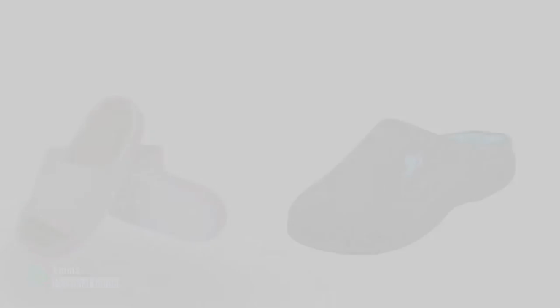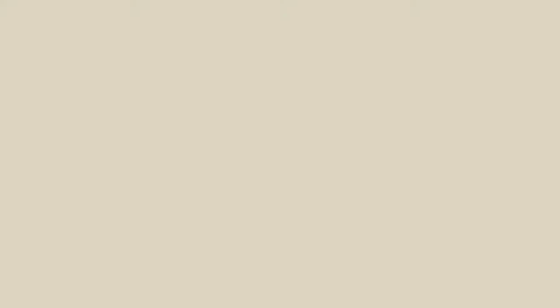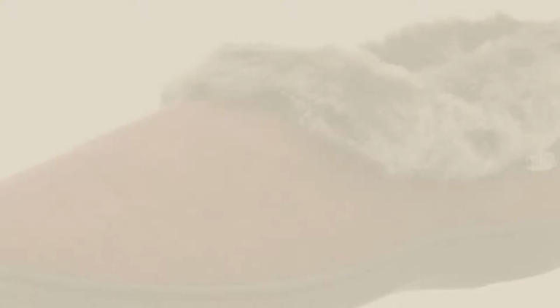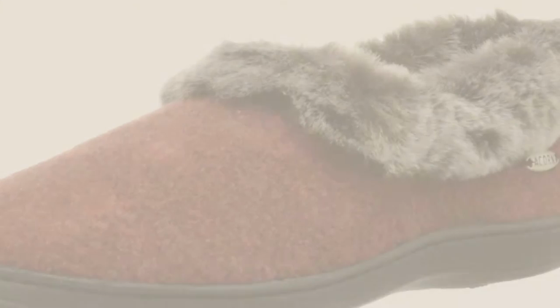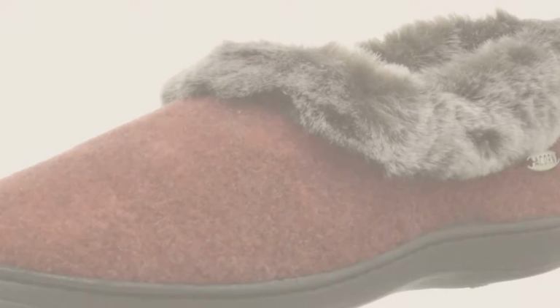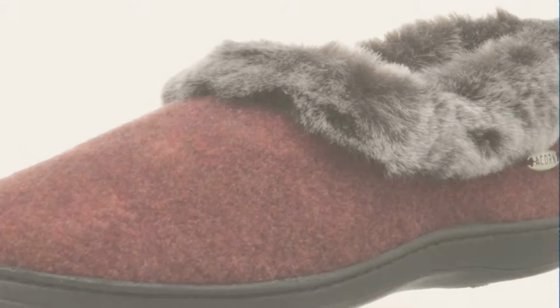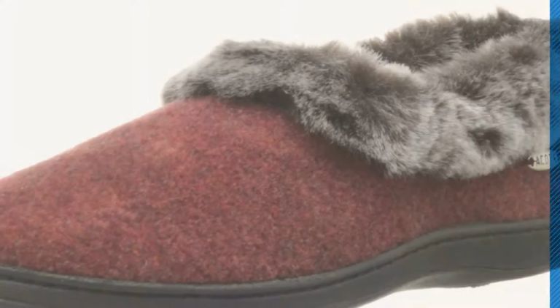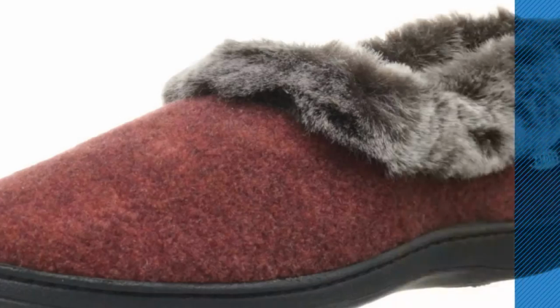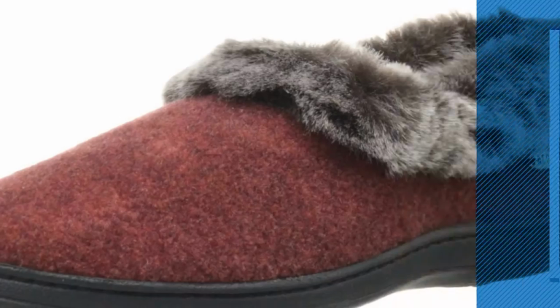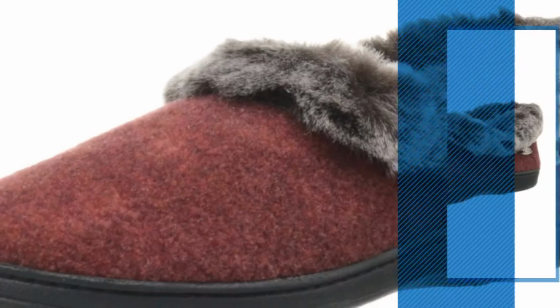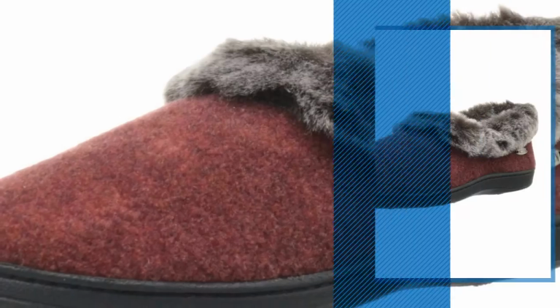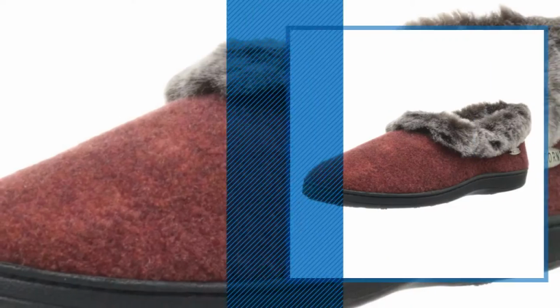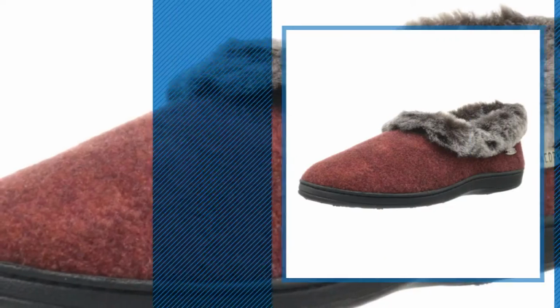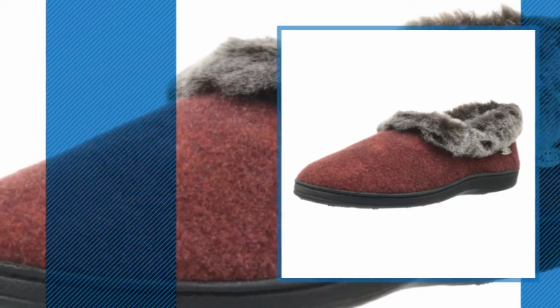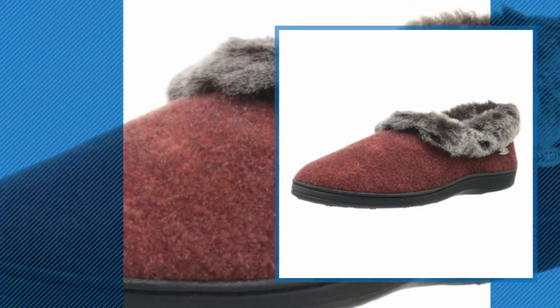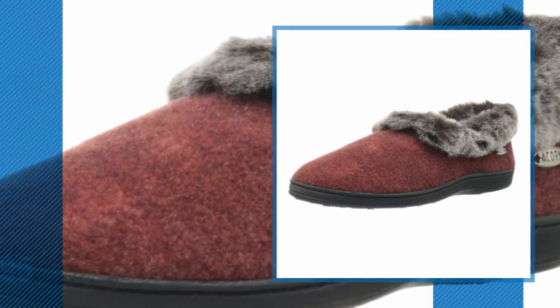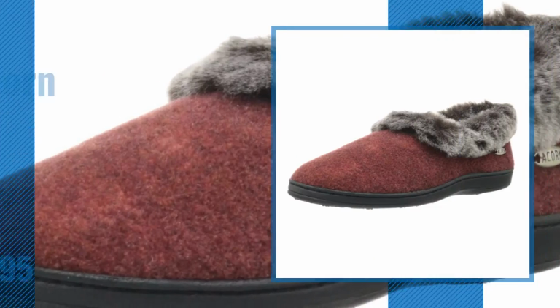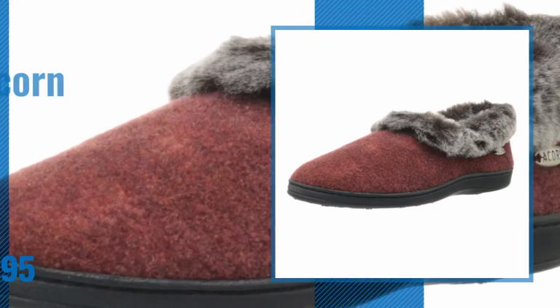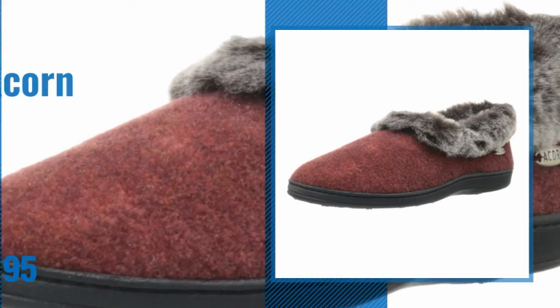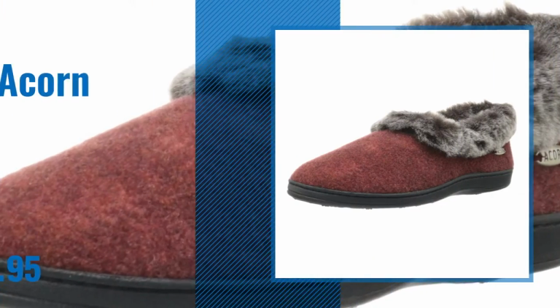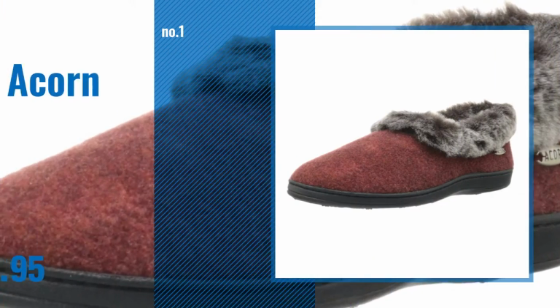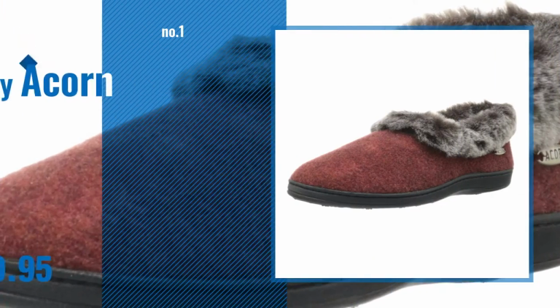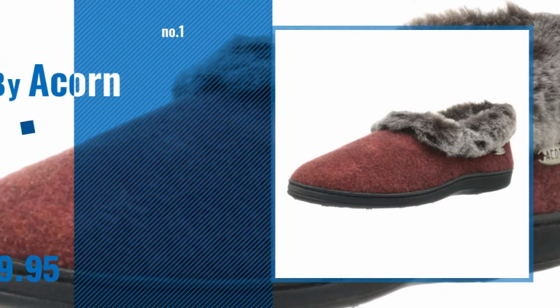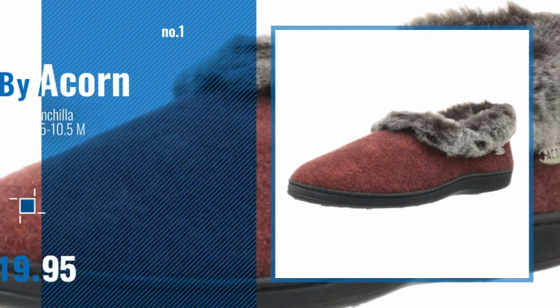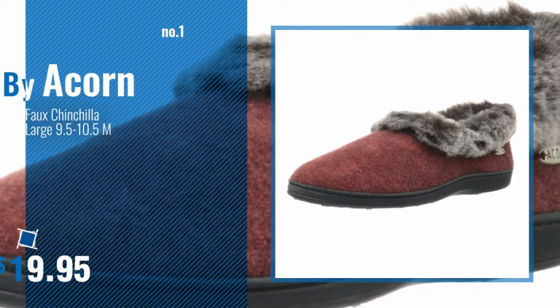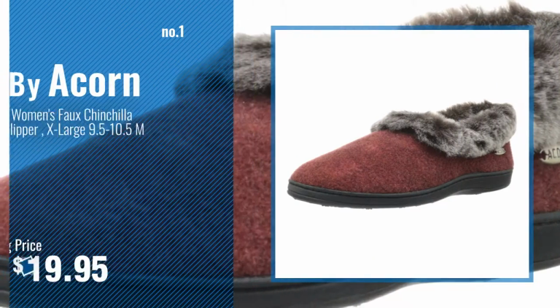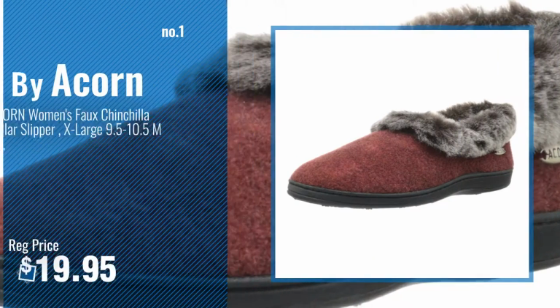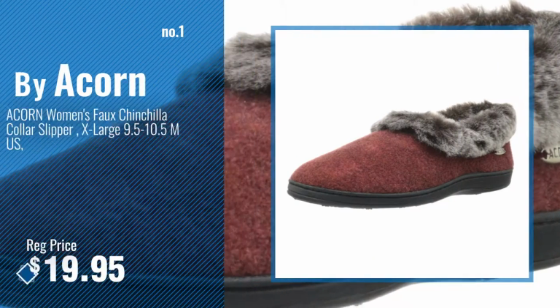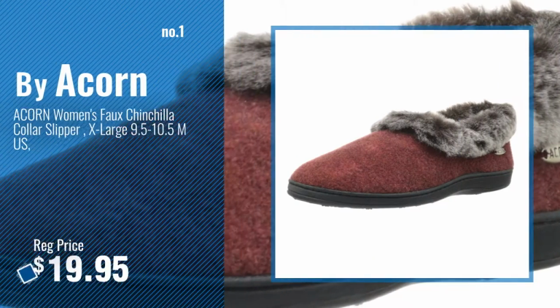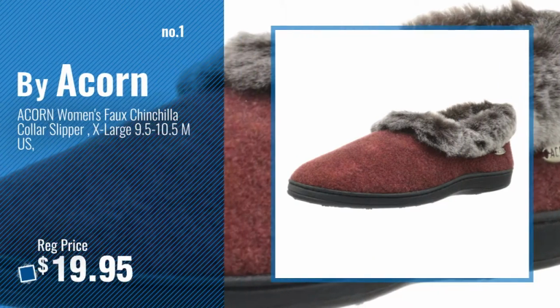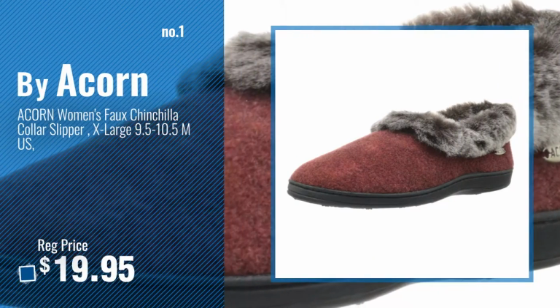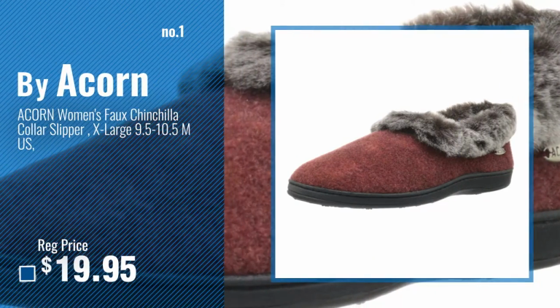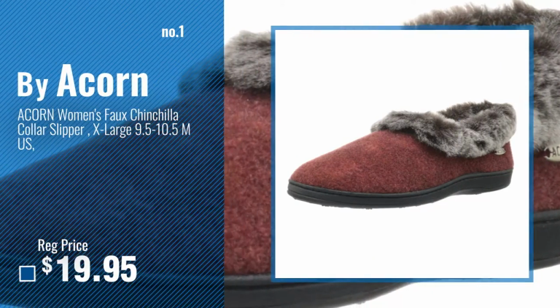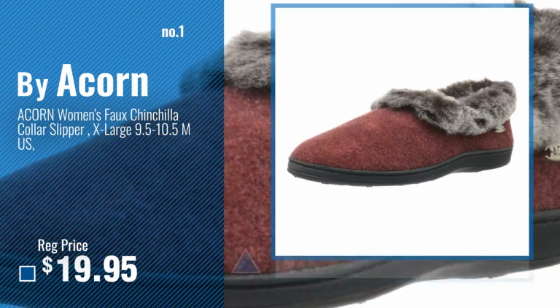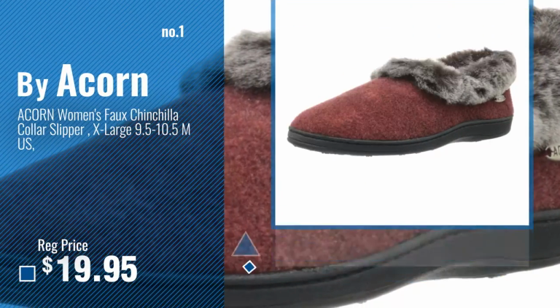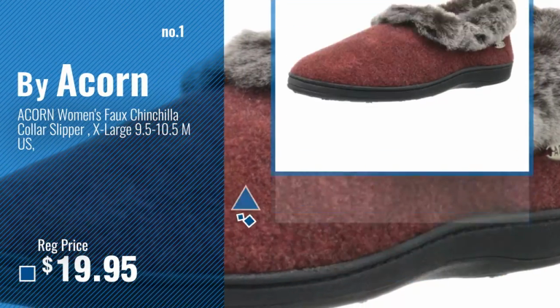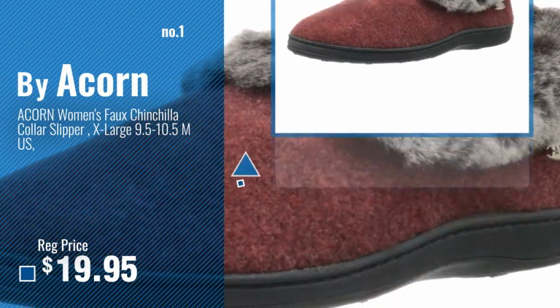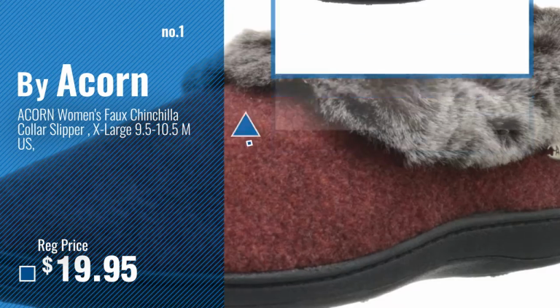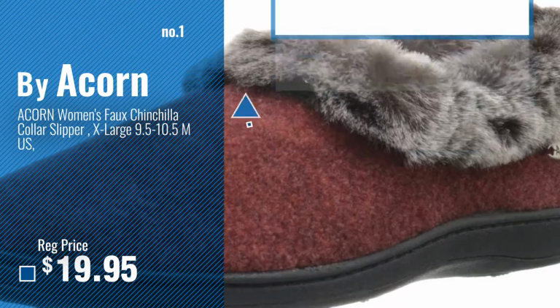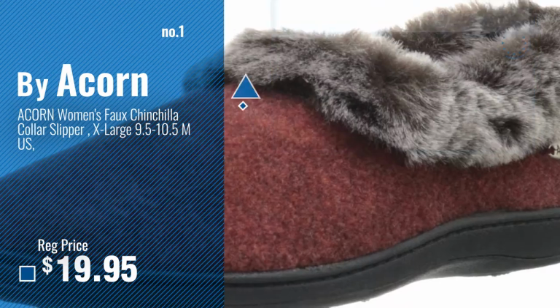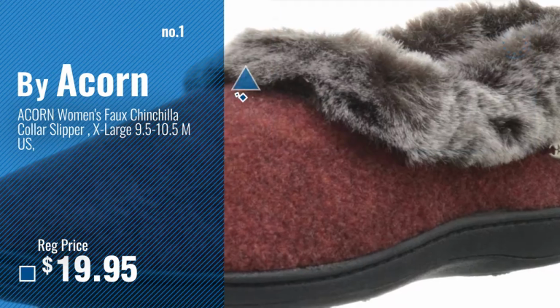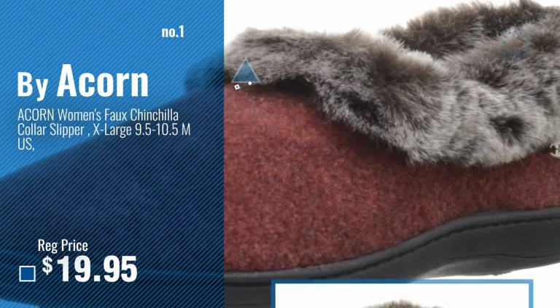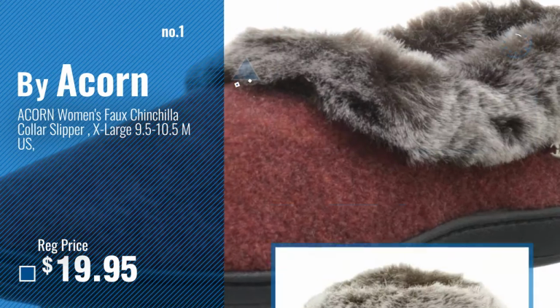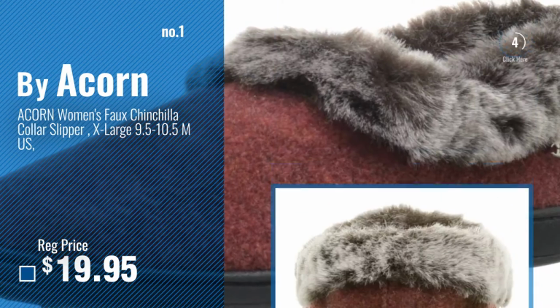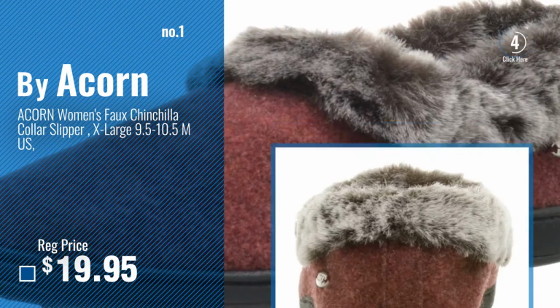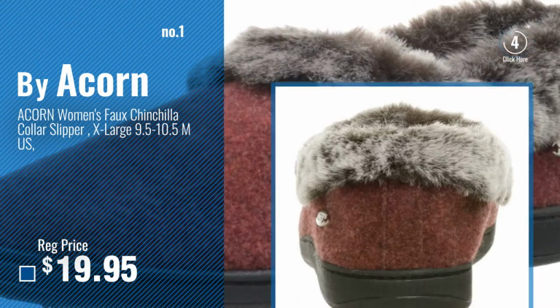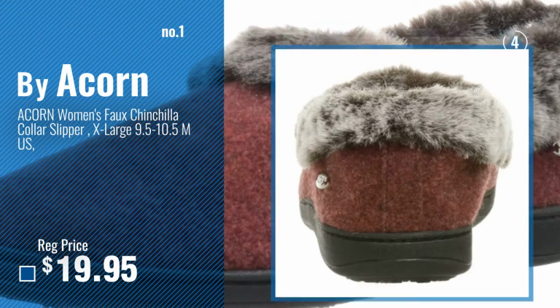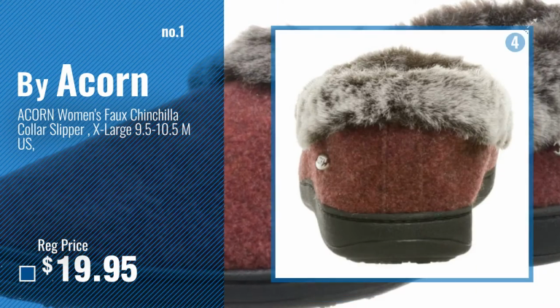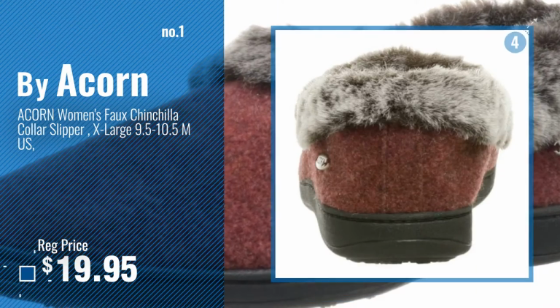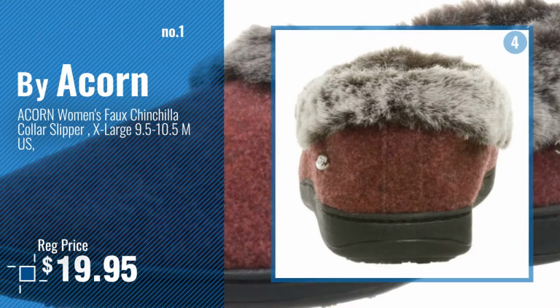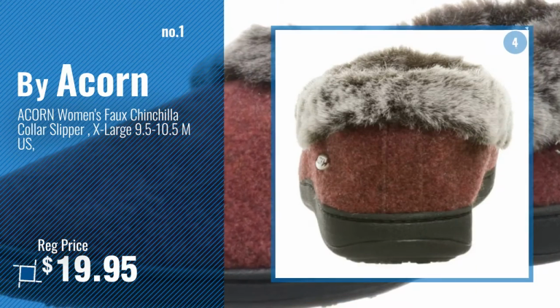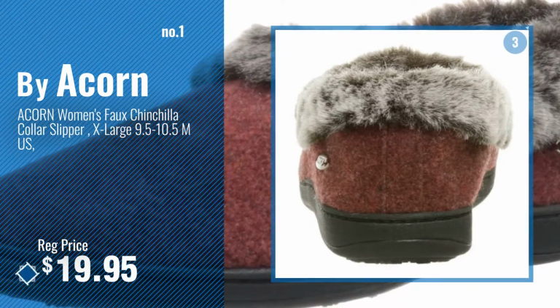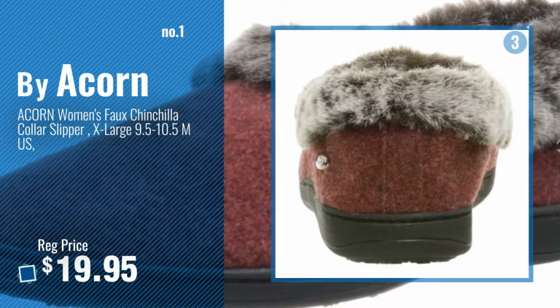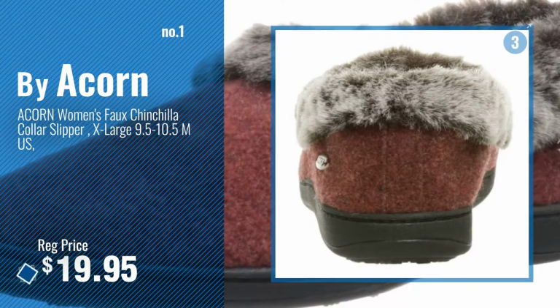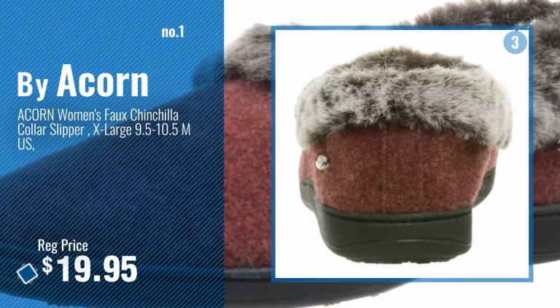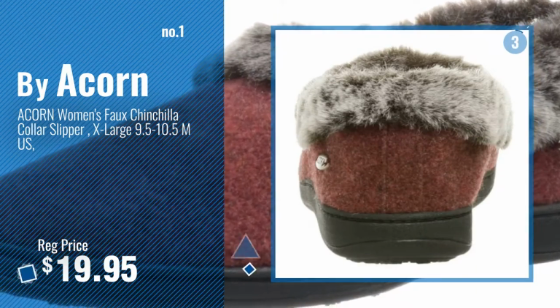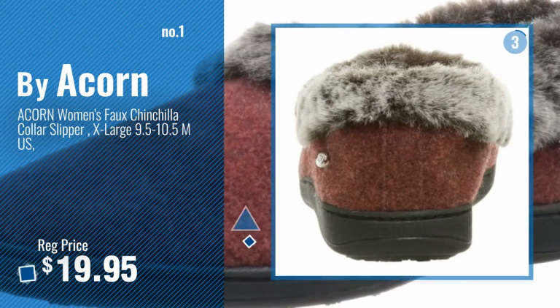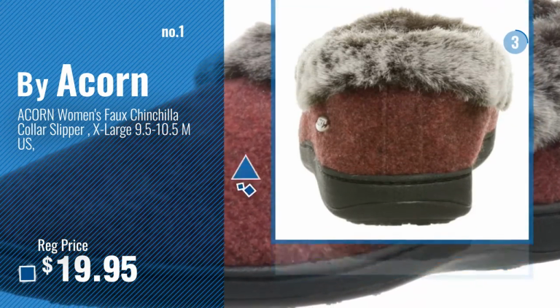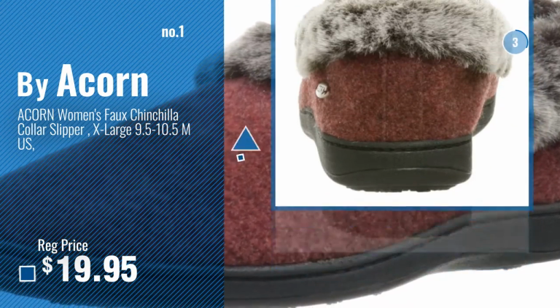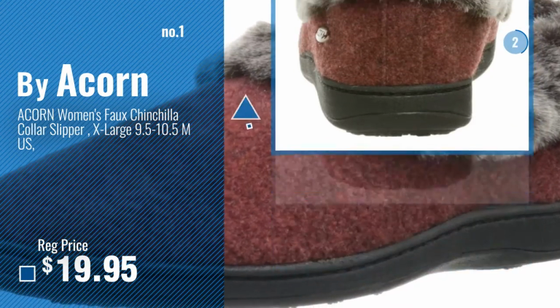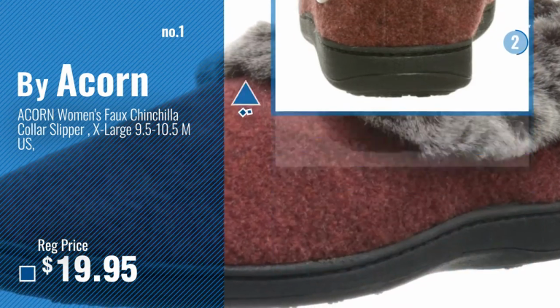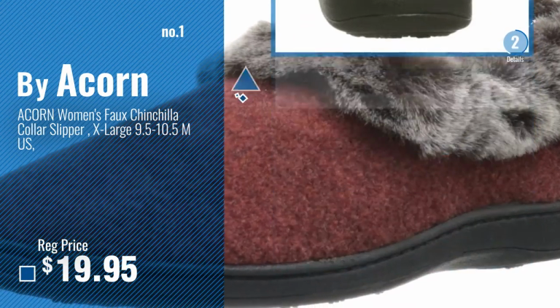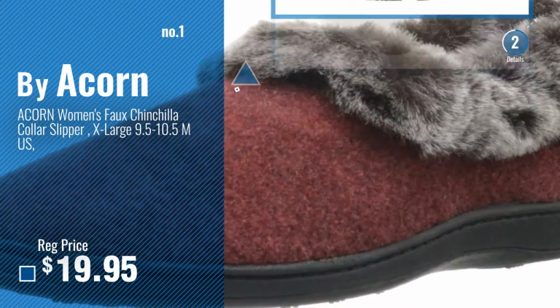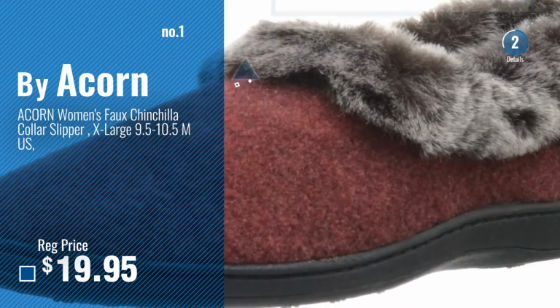Number 1, Most Popular, by Acorn. Watch this video and choose your favorite.